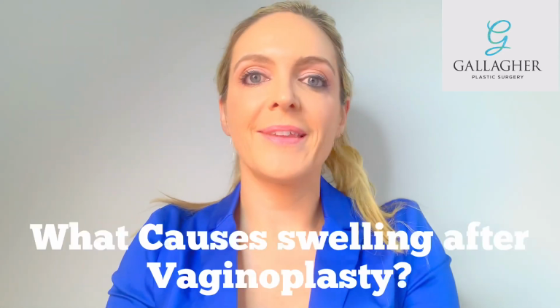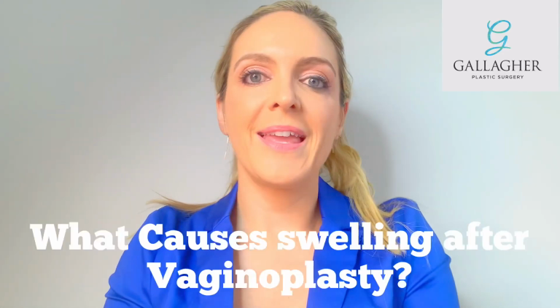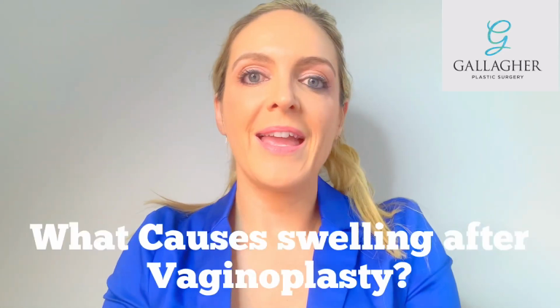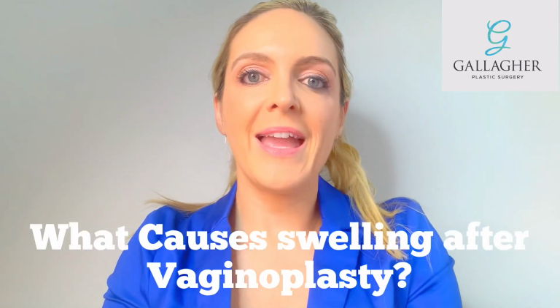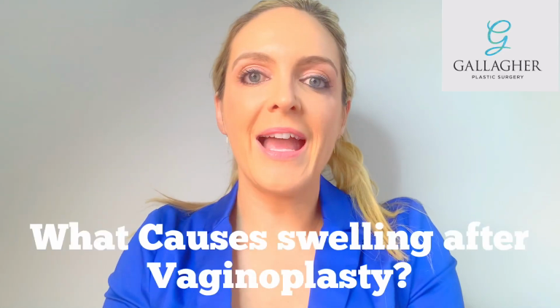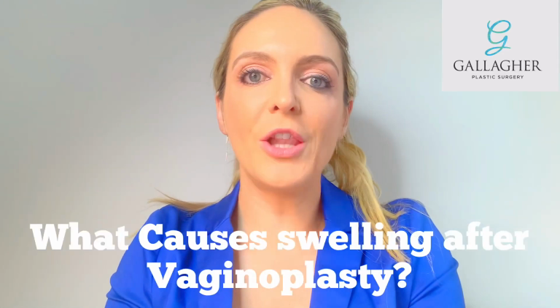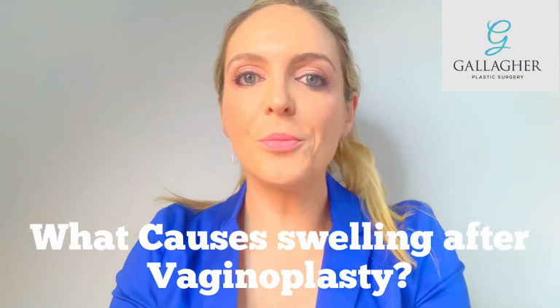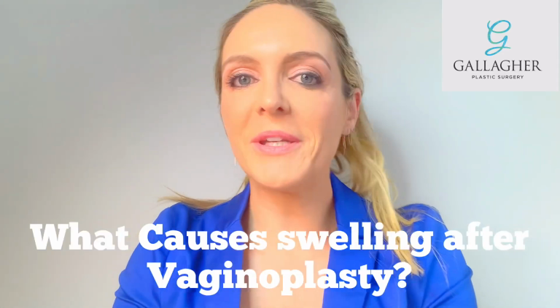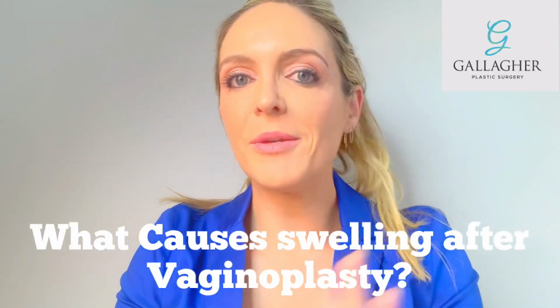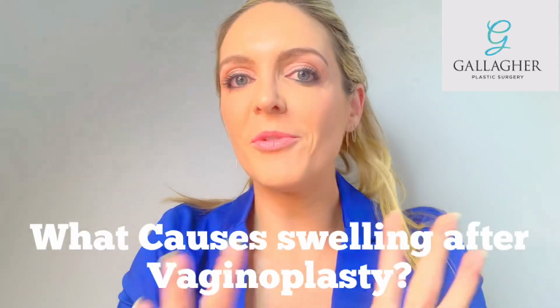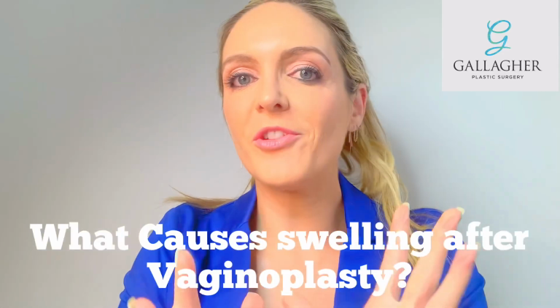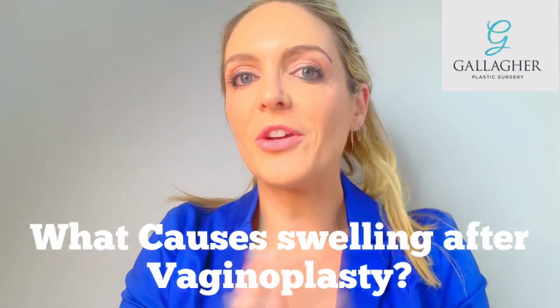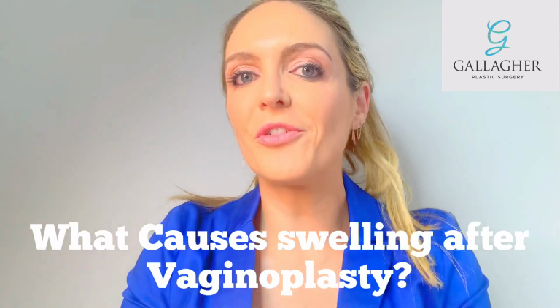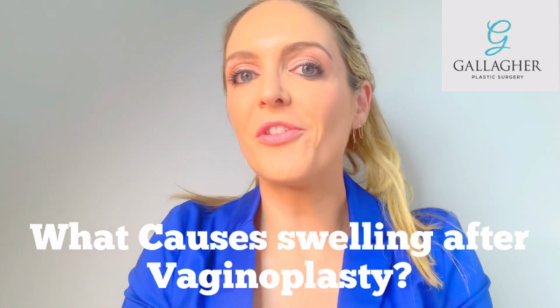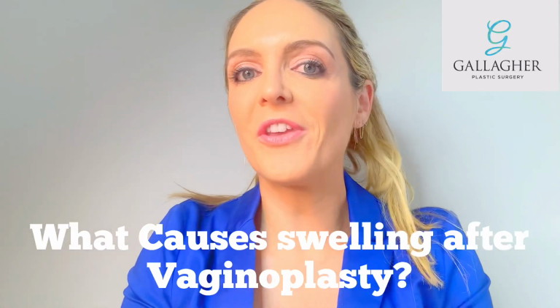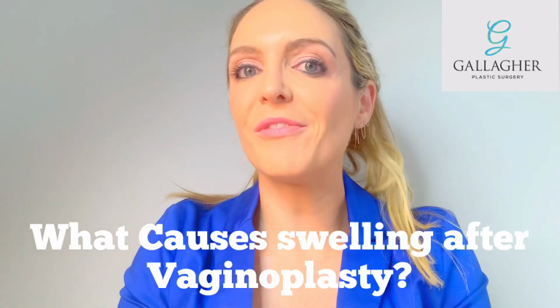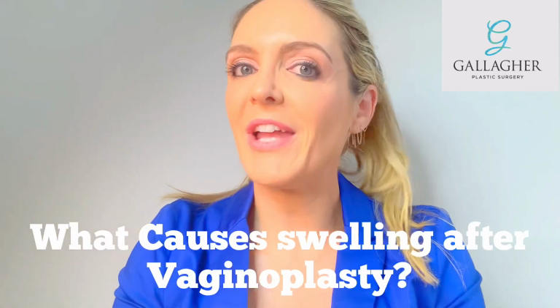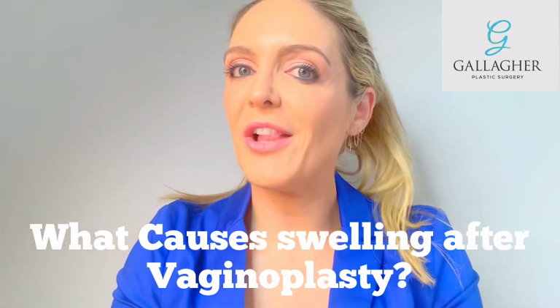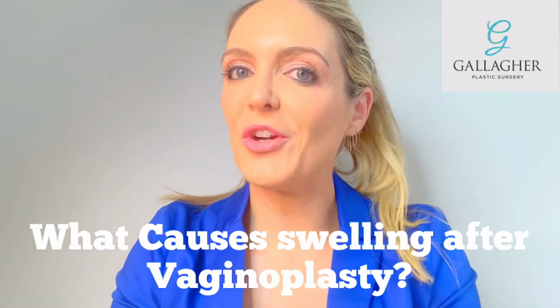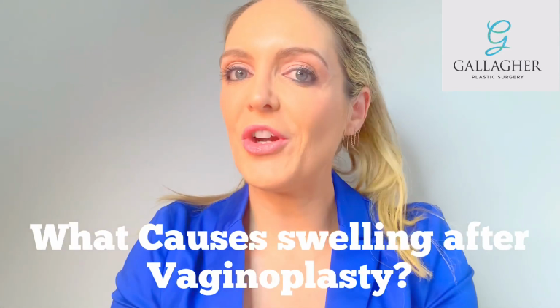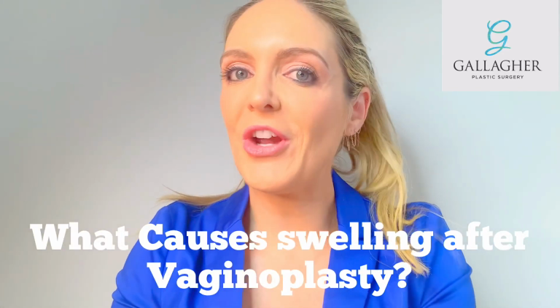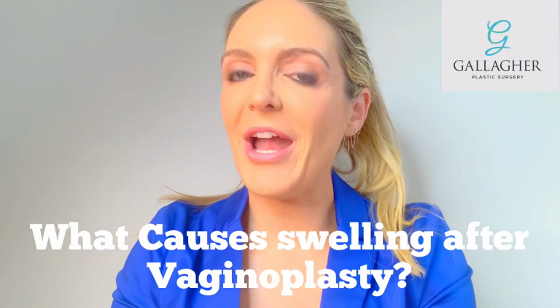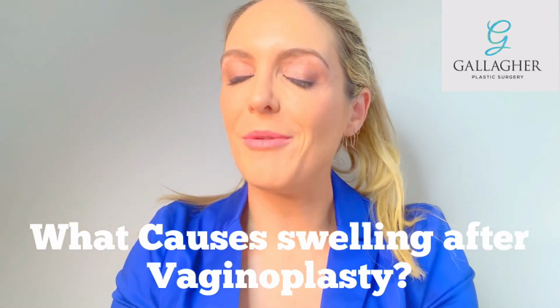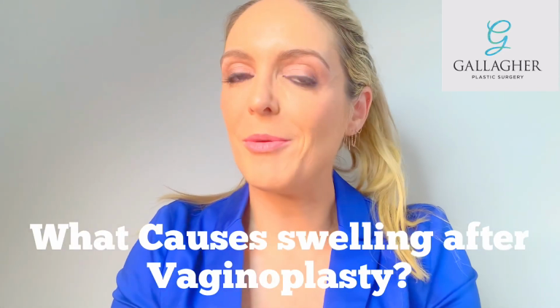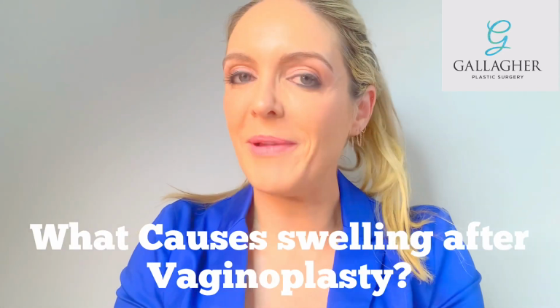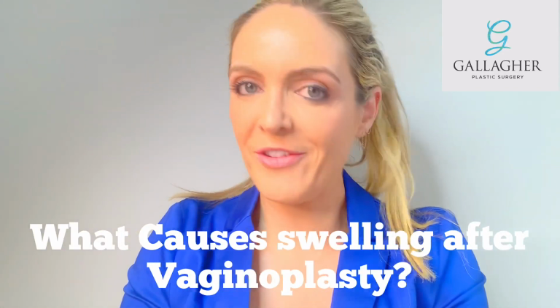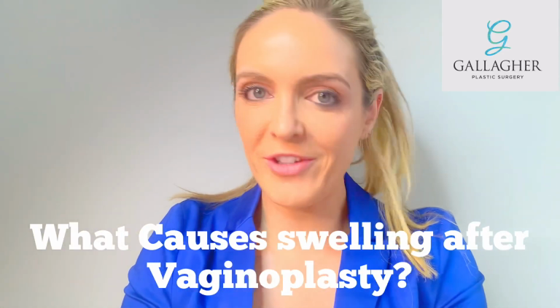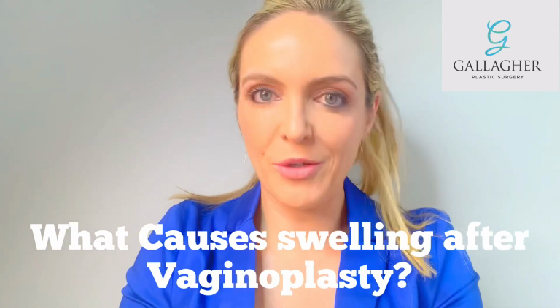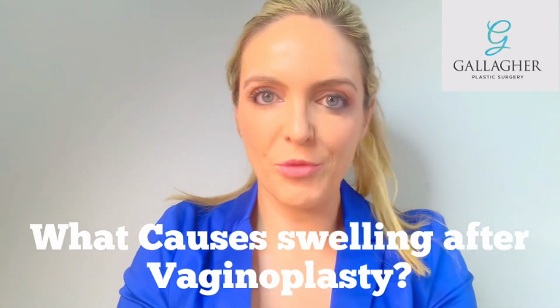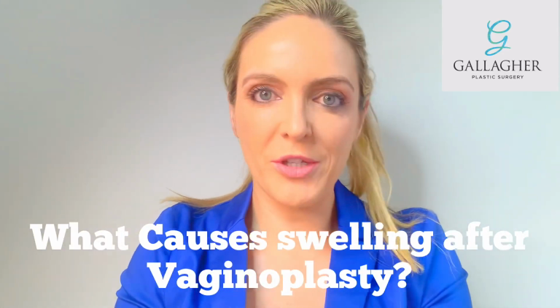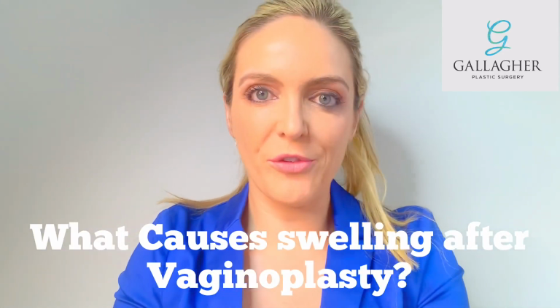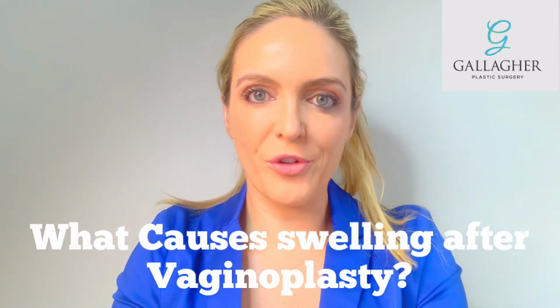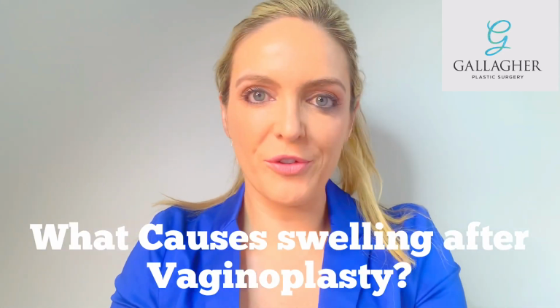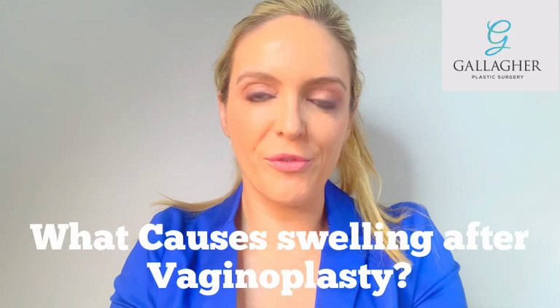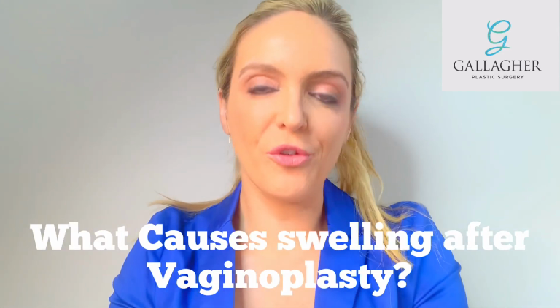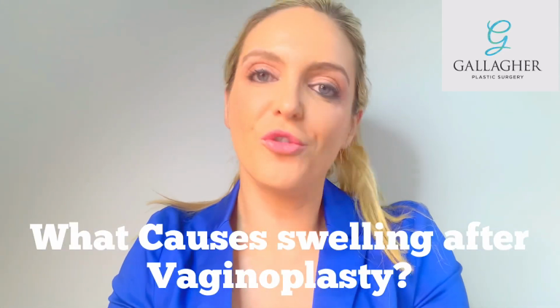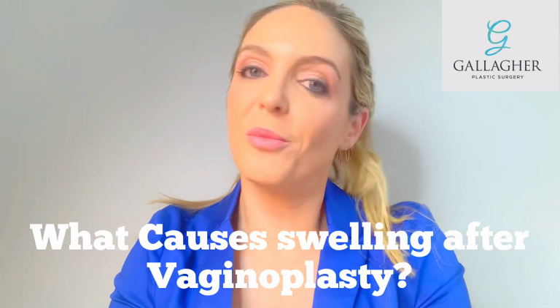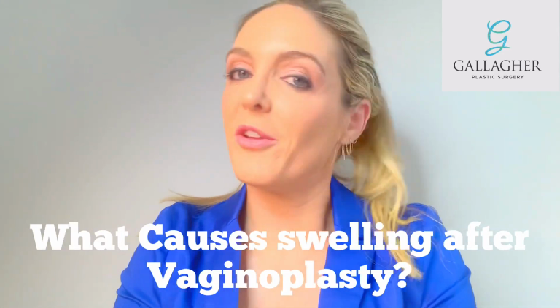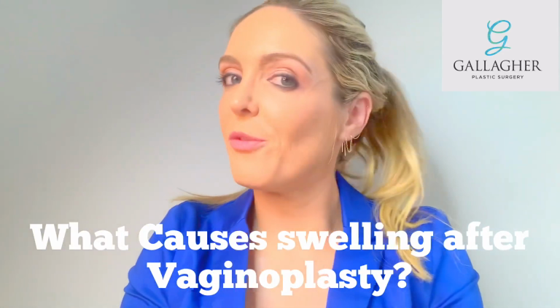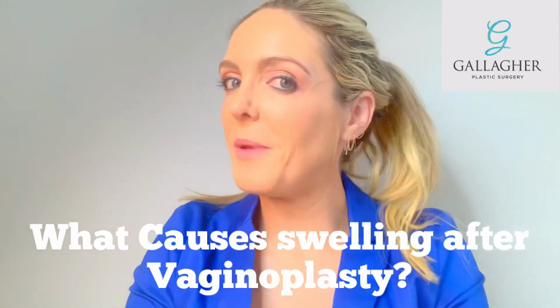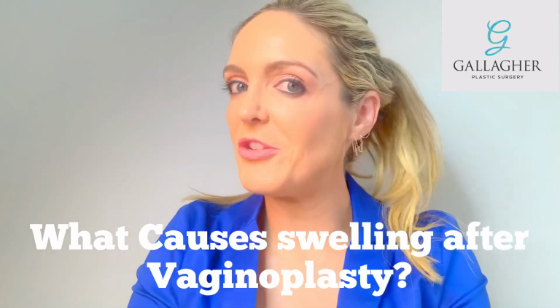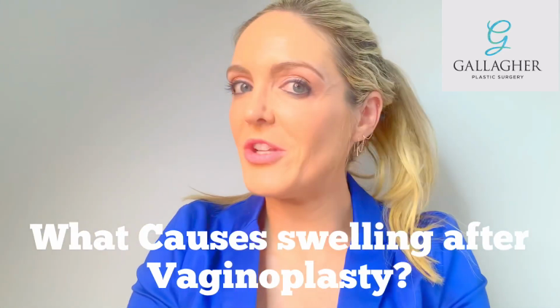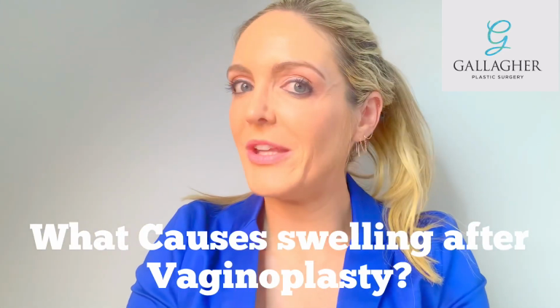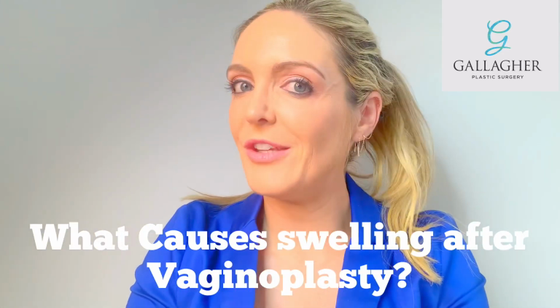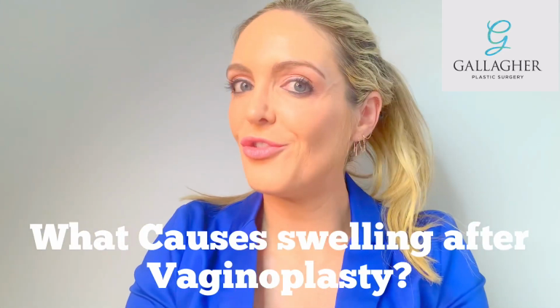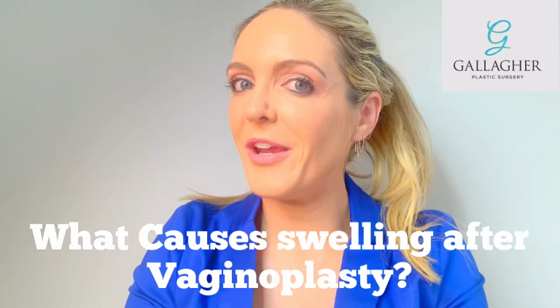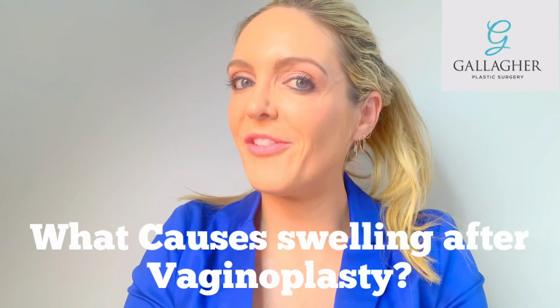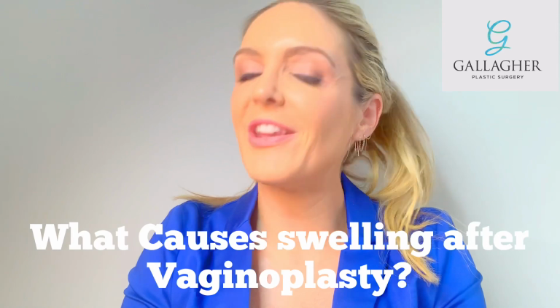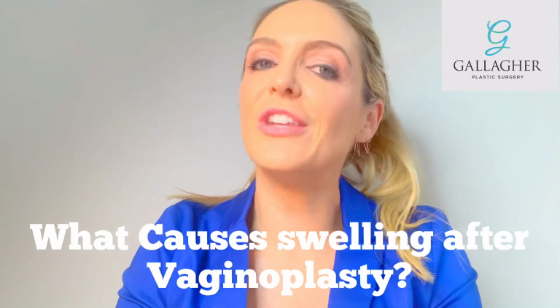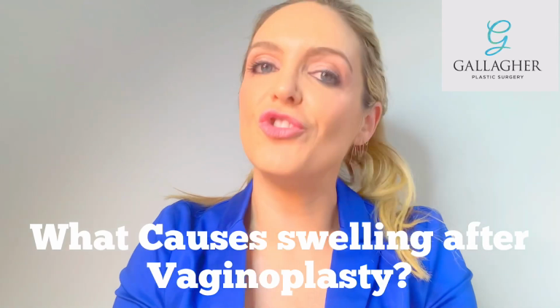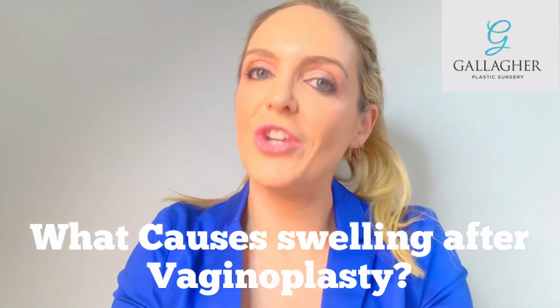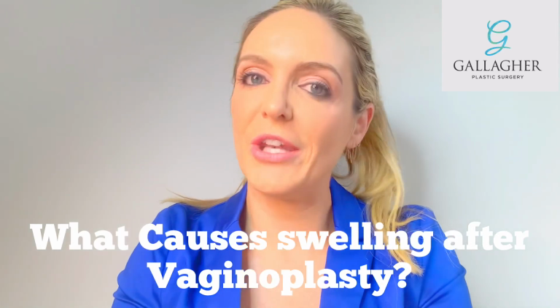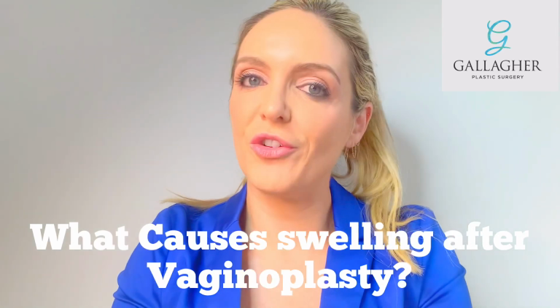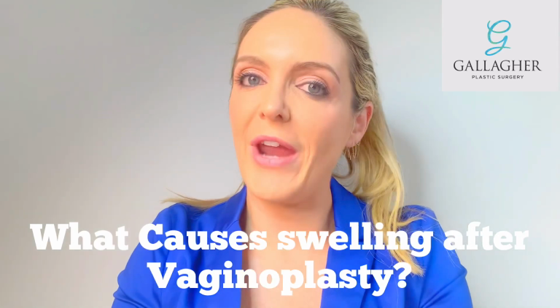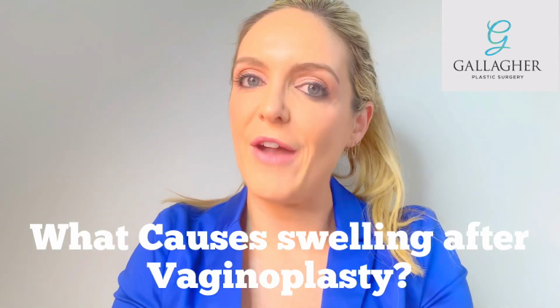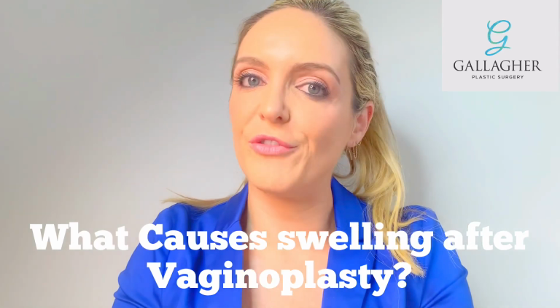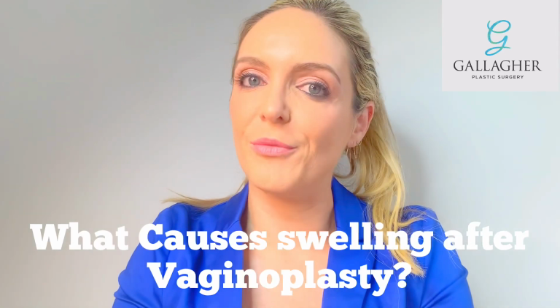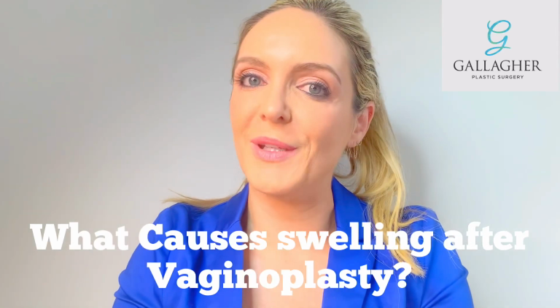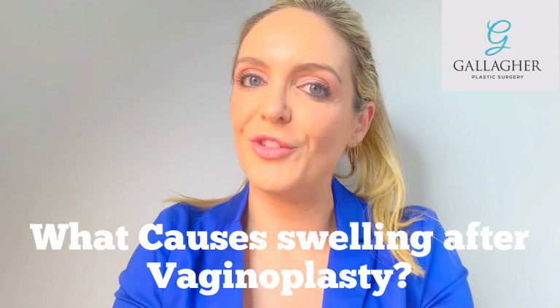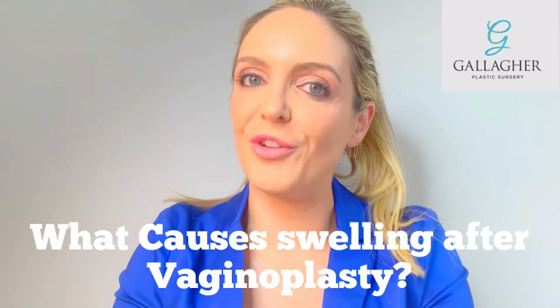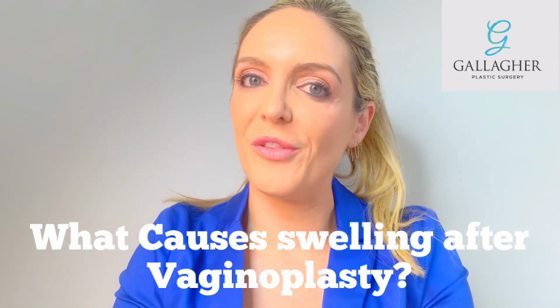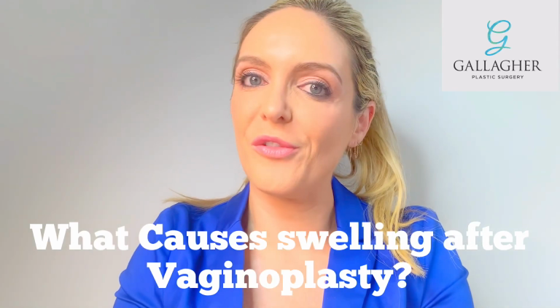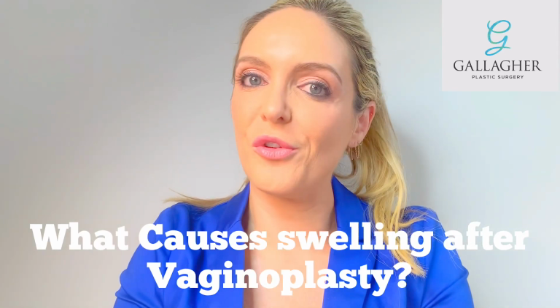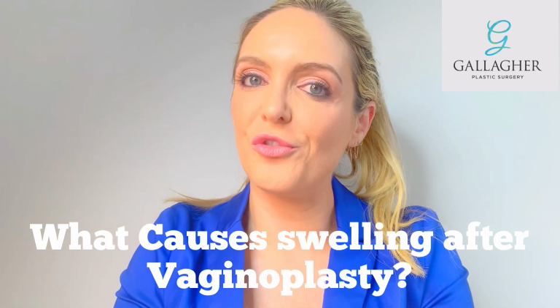Hello, my name is Dr. Saif Gallagher. I'm a plastic and reconstructive surgeon with a special interest in gender affirmation surgery.